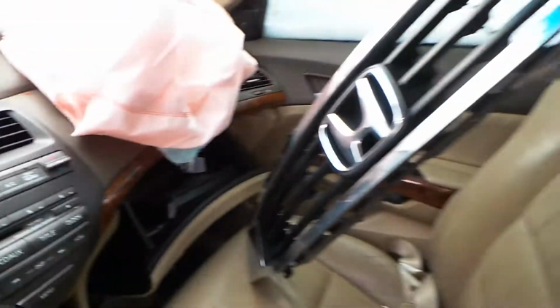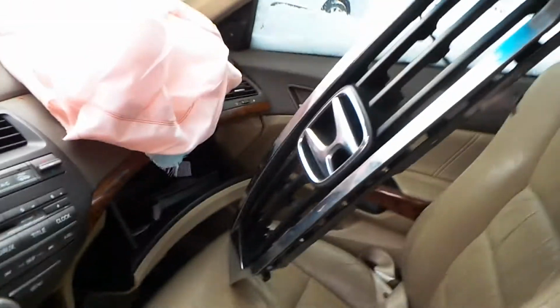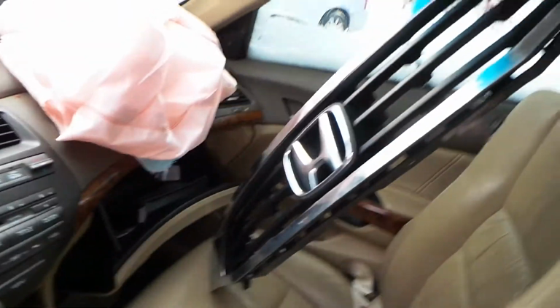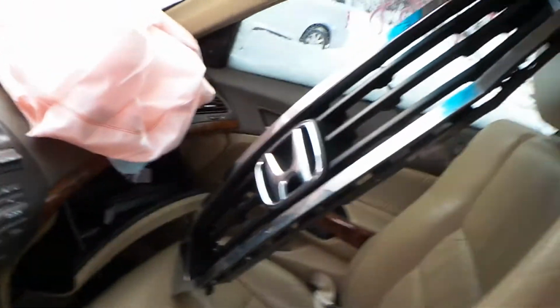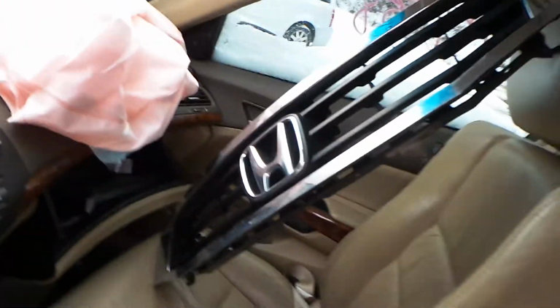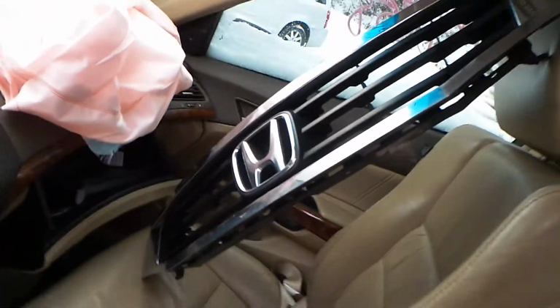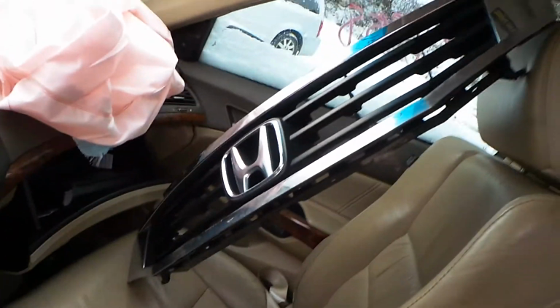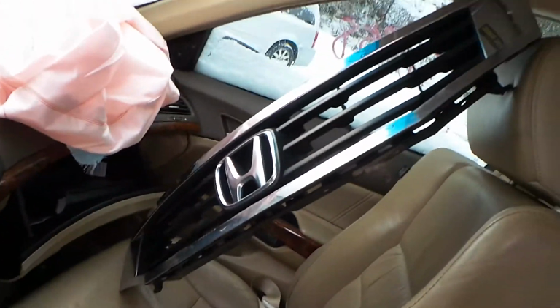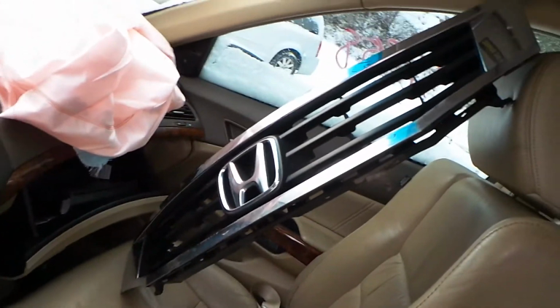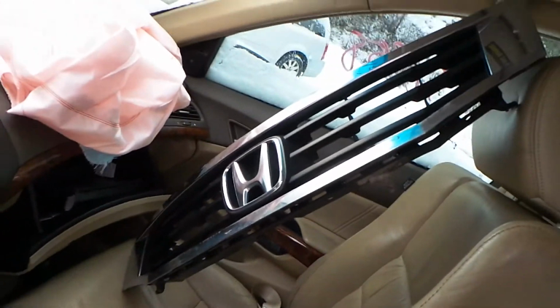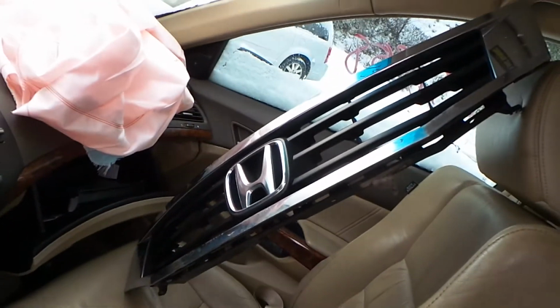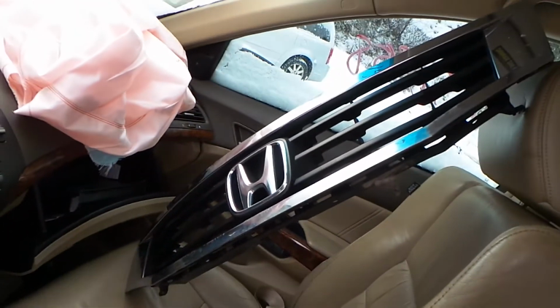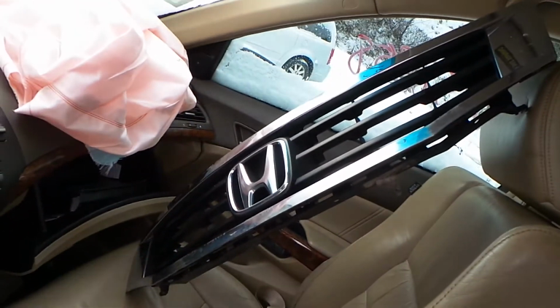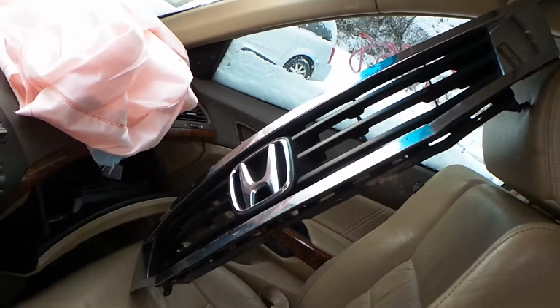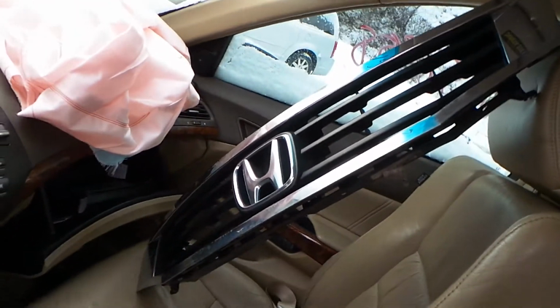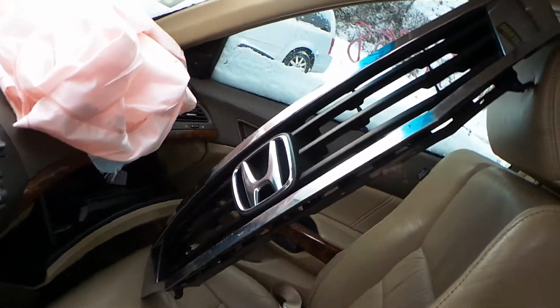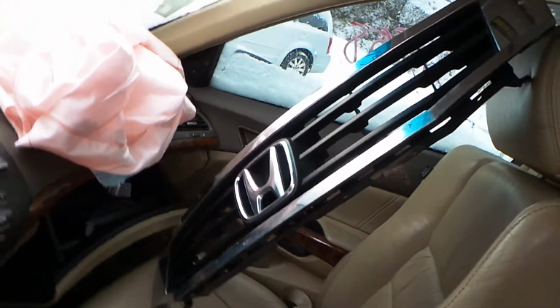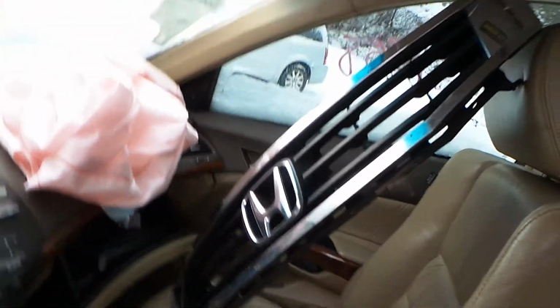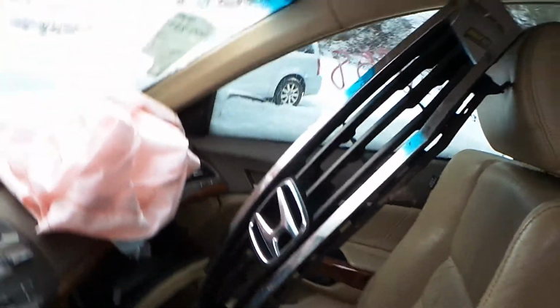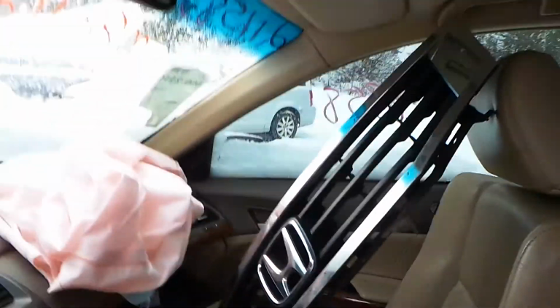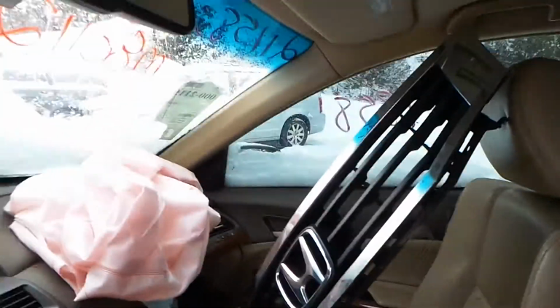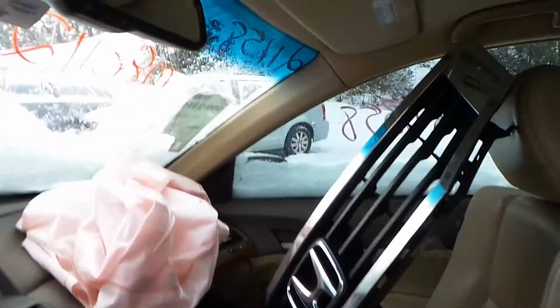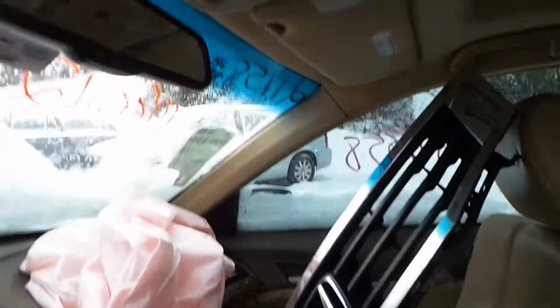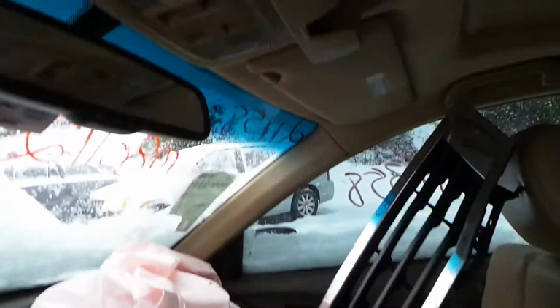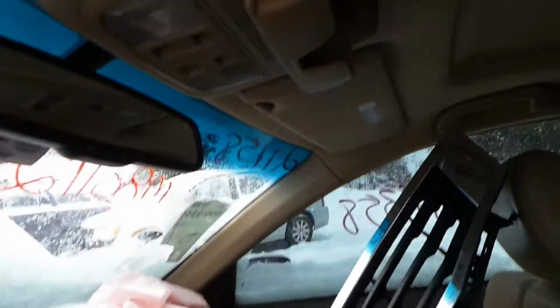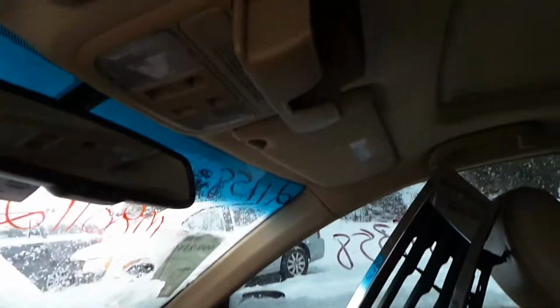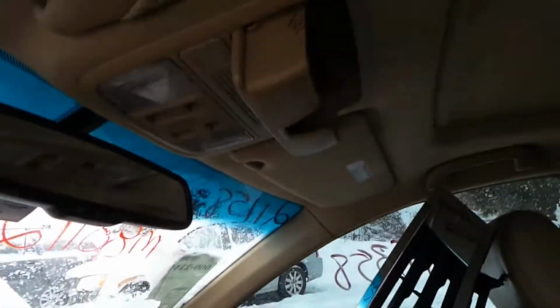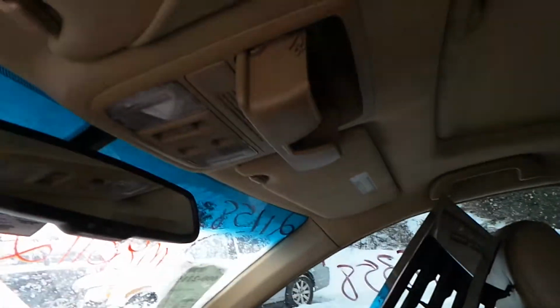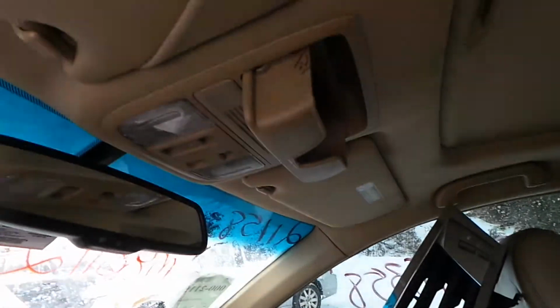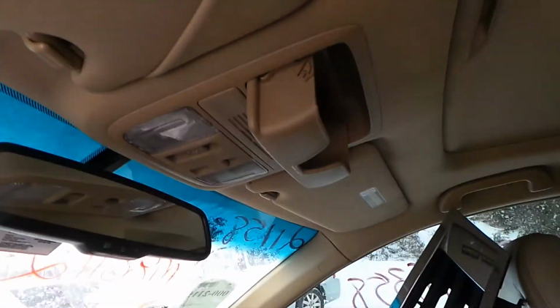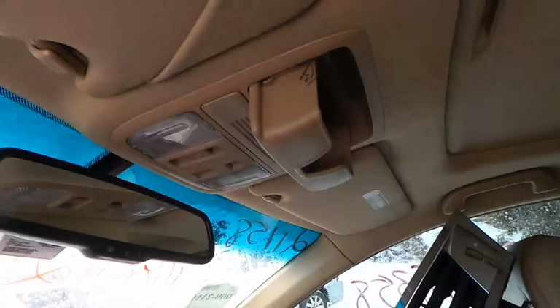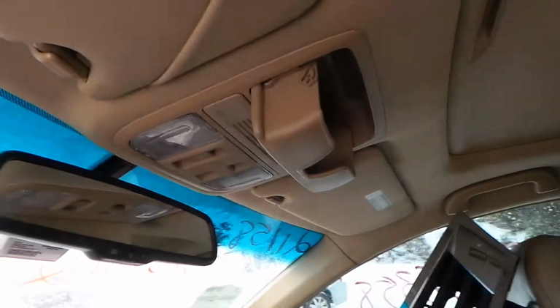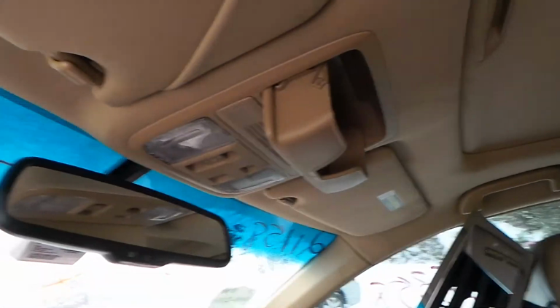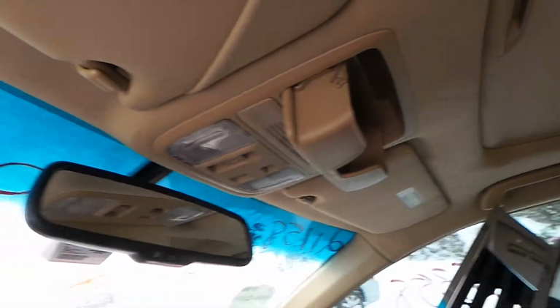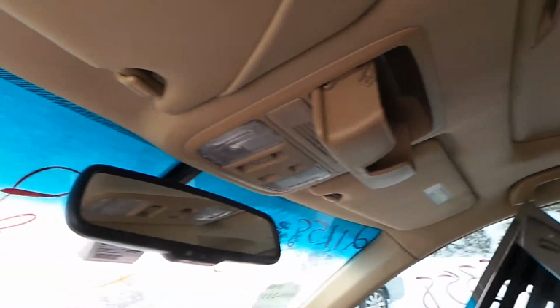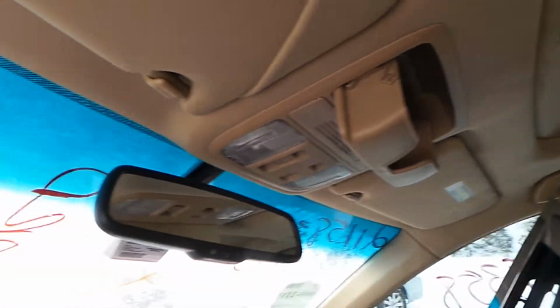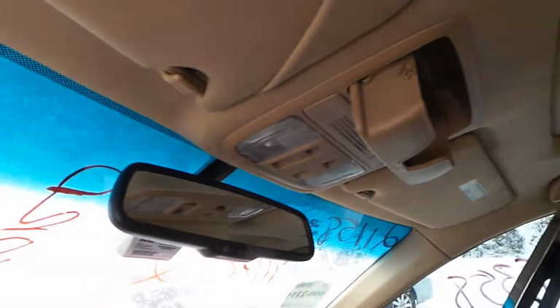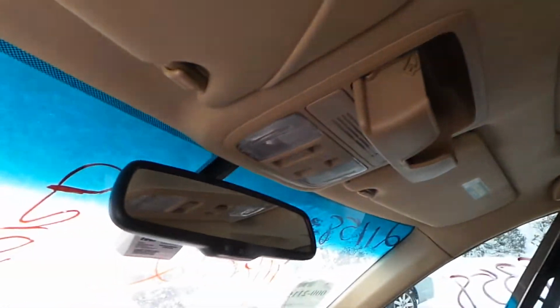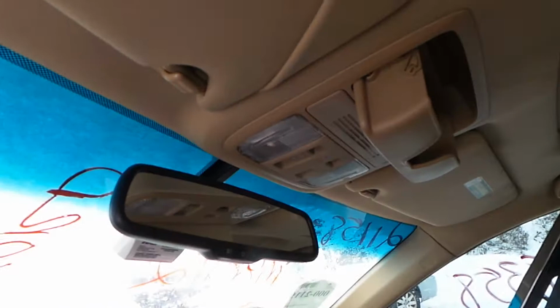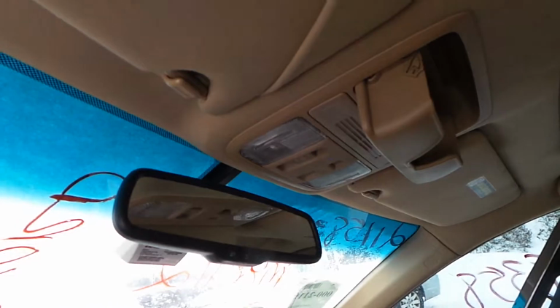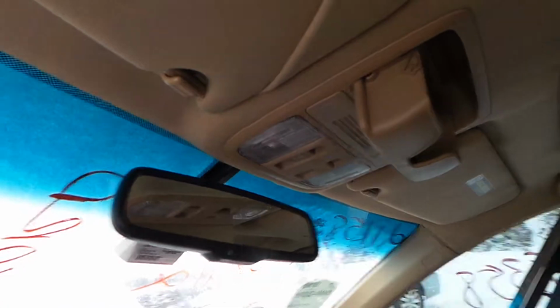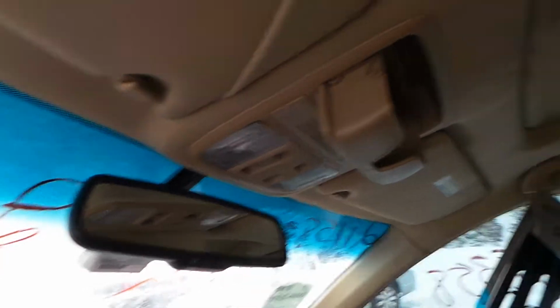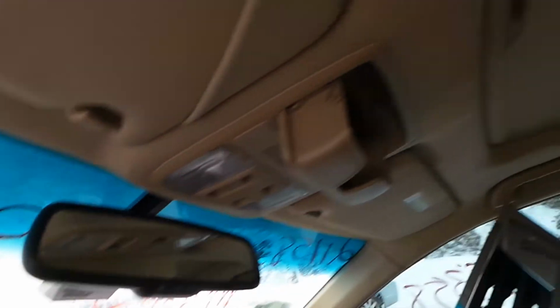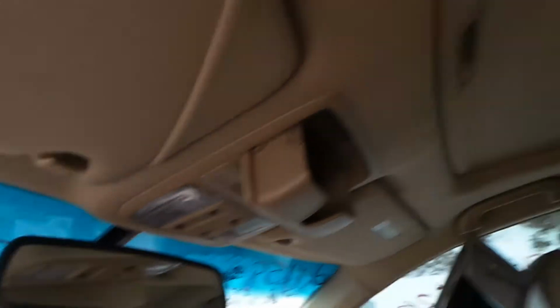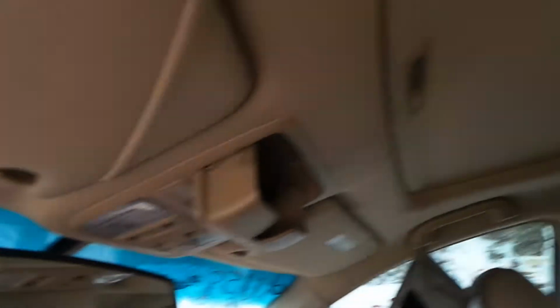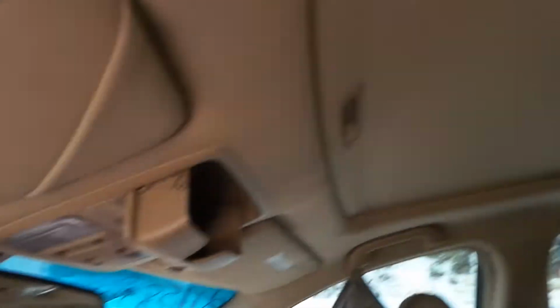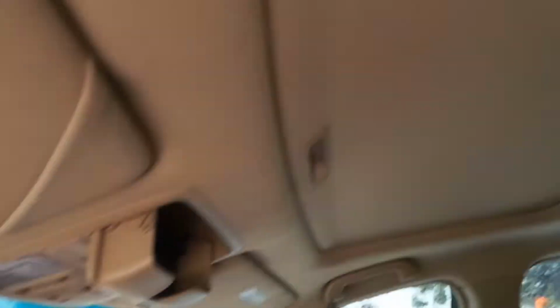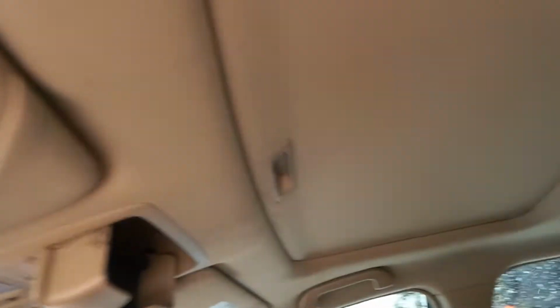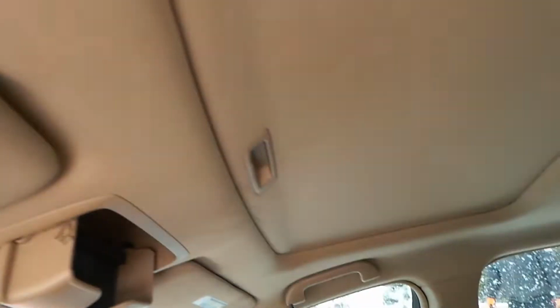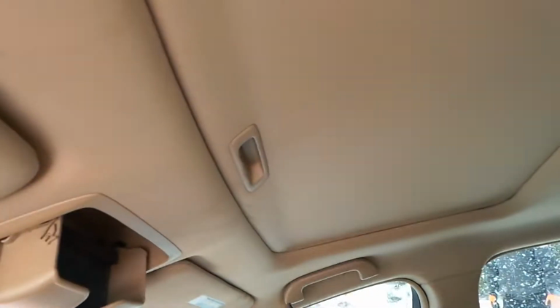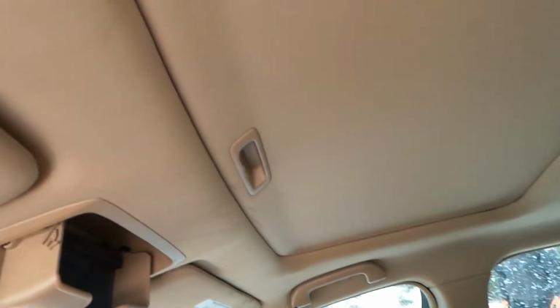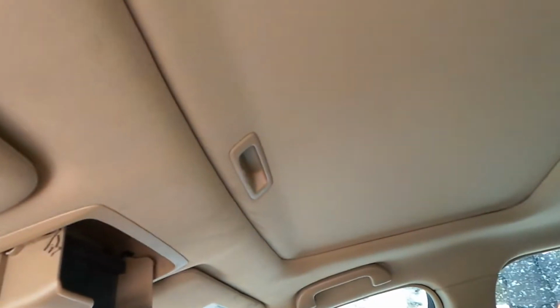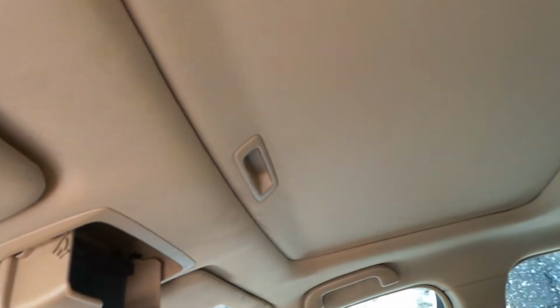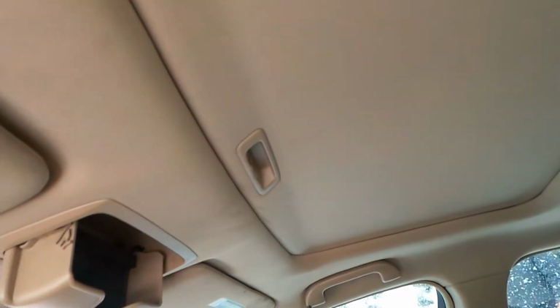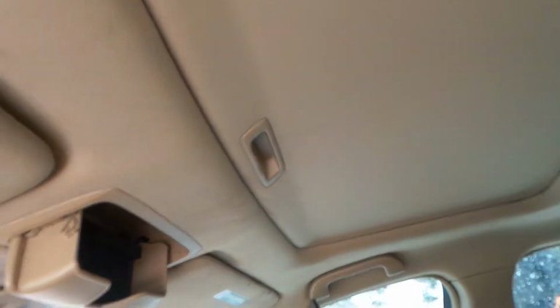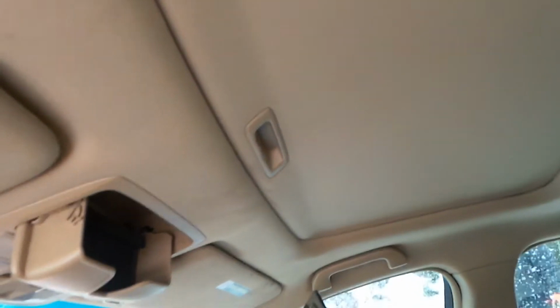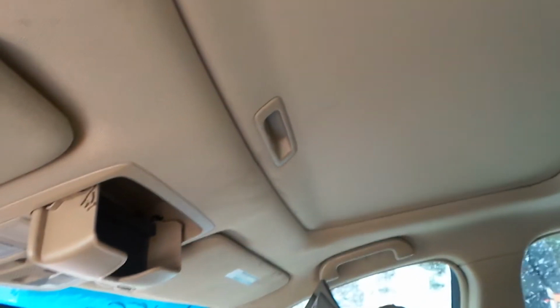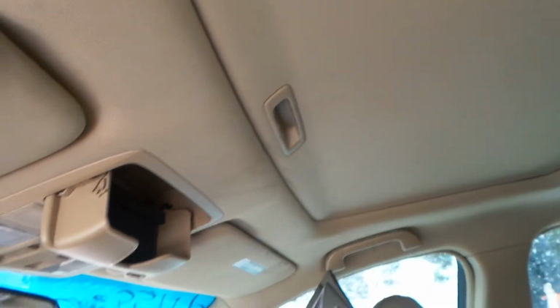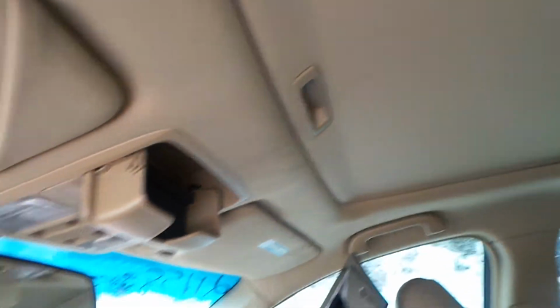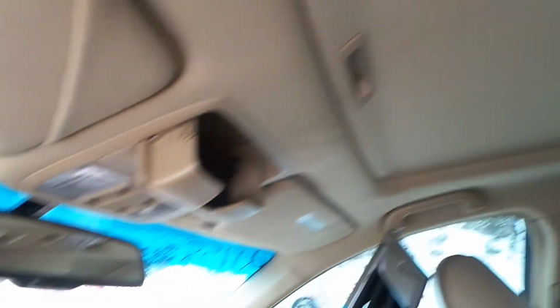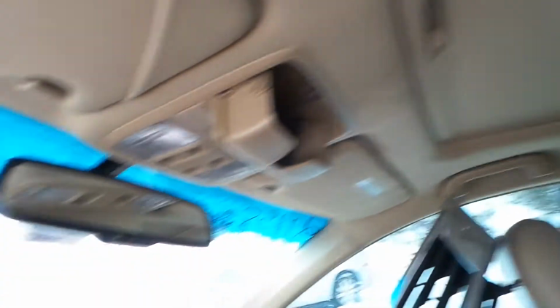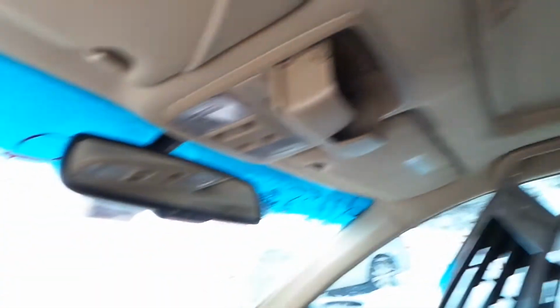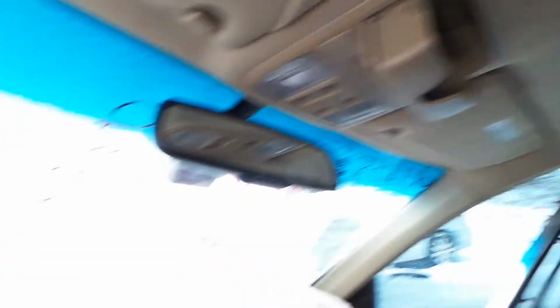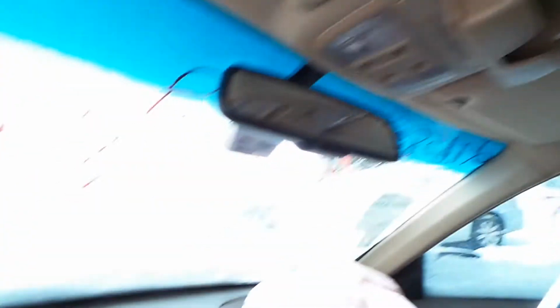We do have a good grille — it is chrome. This does have a good roof console, sun visors, and roof glass that comes complete with tracks and motors.